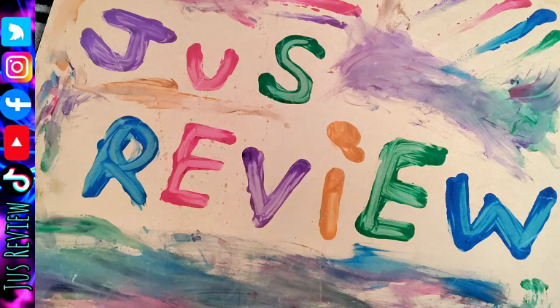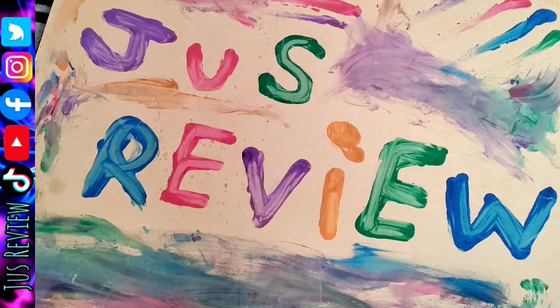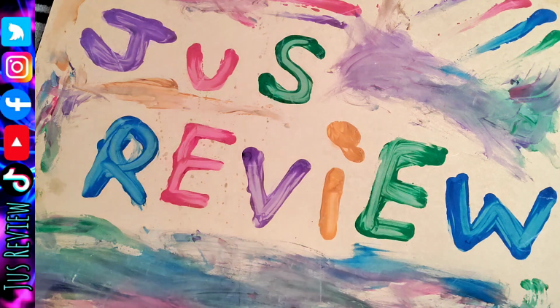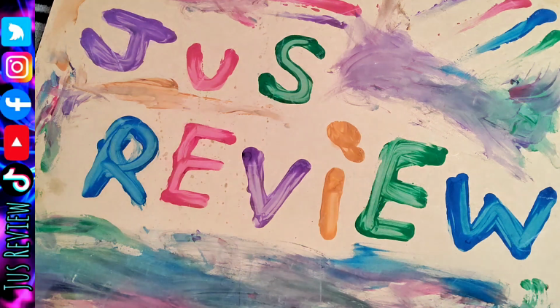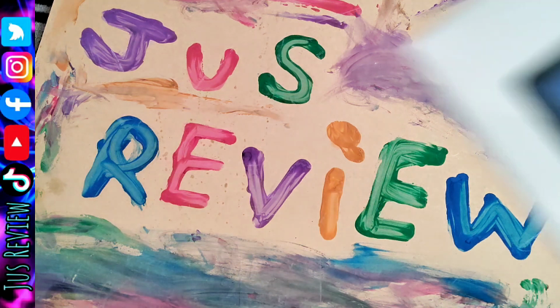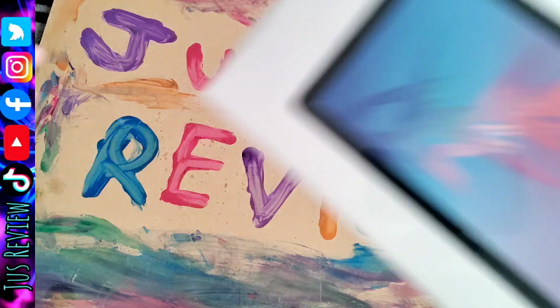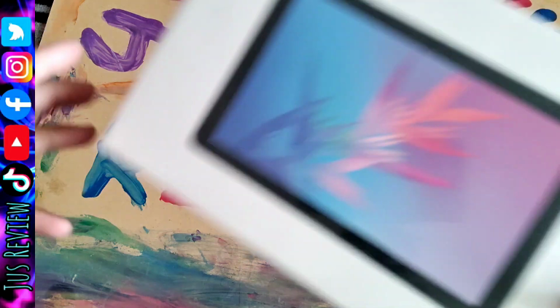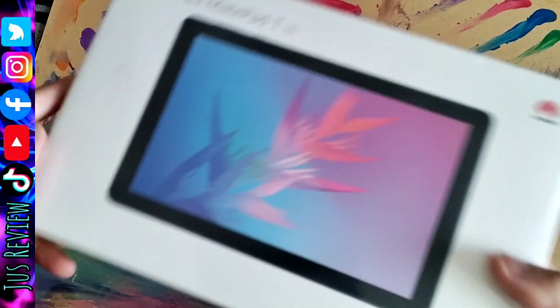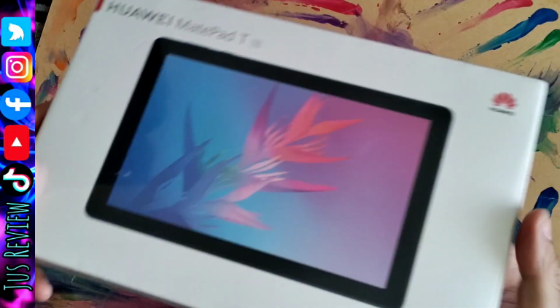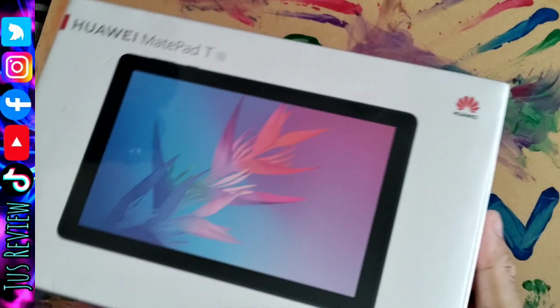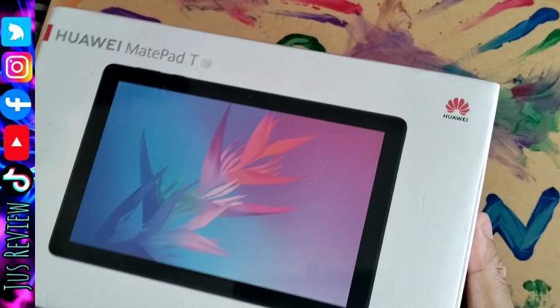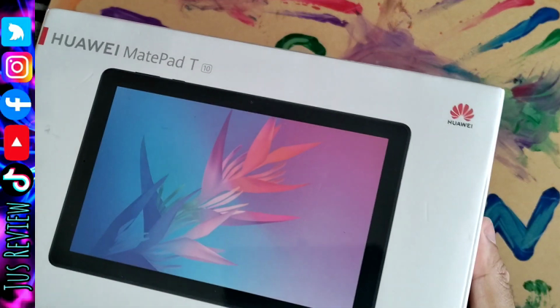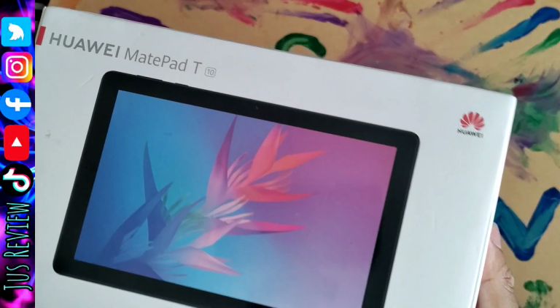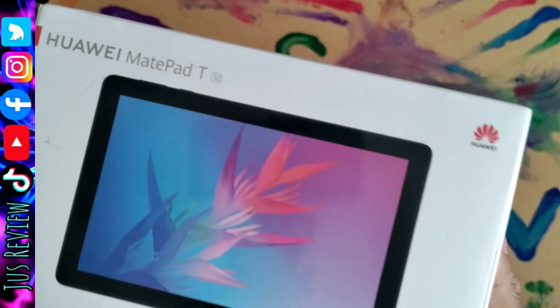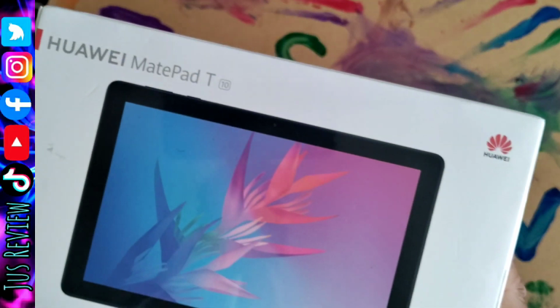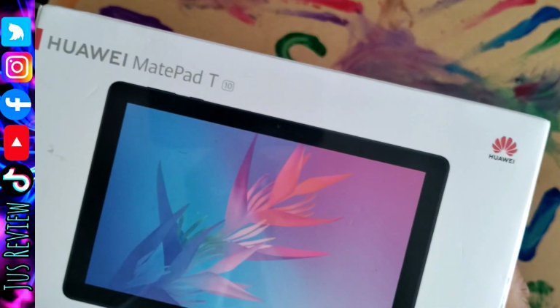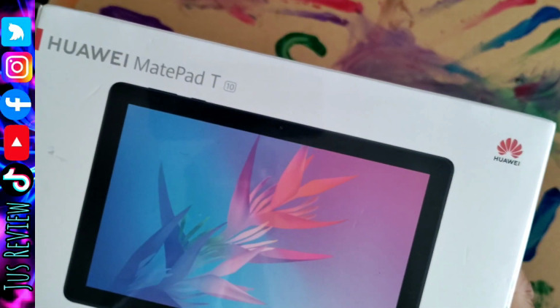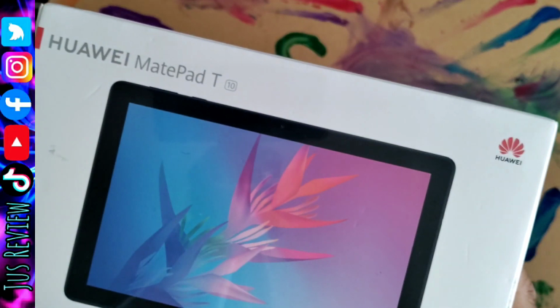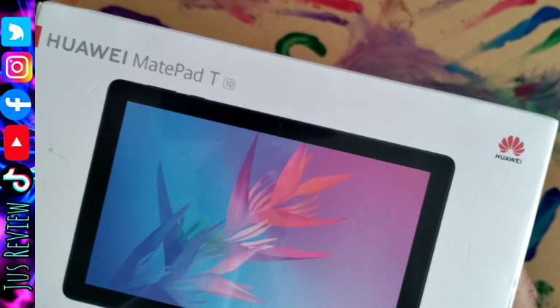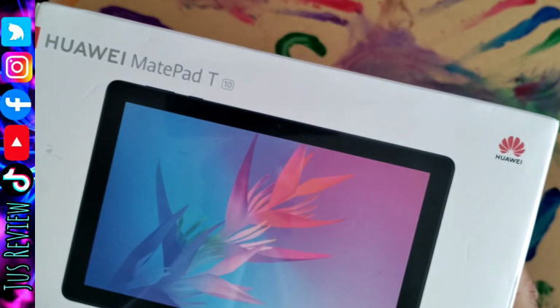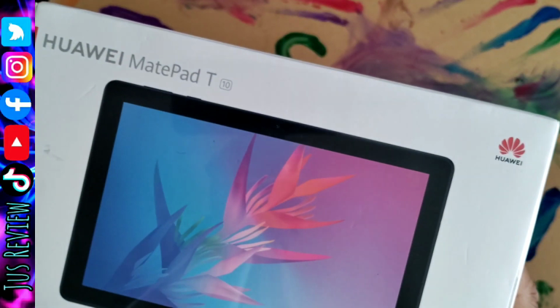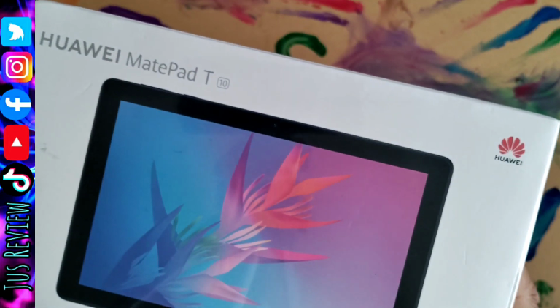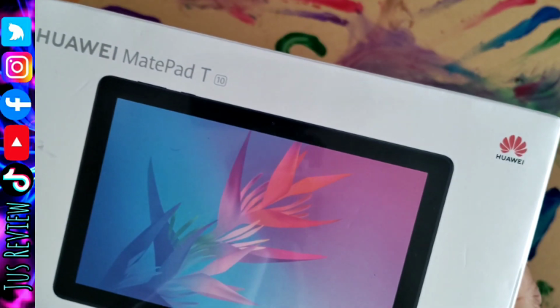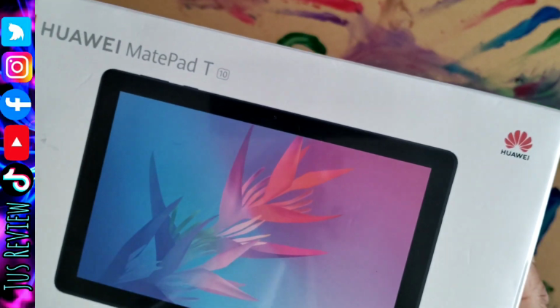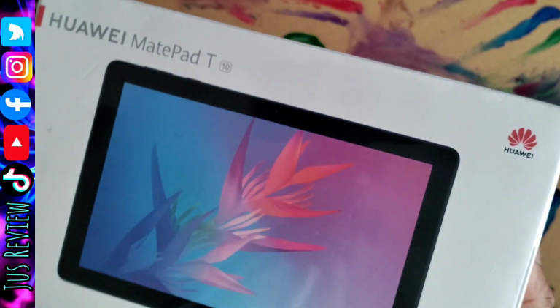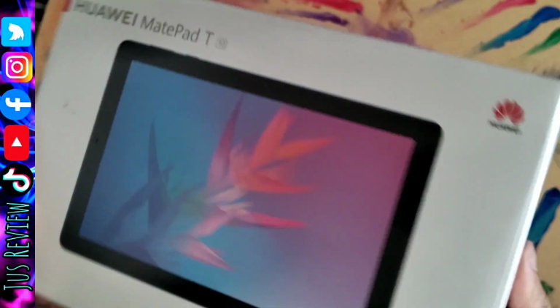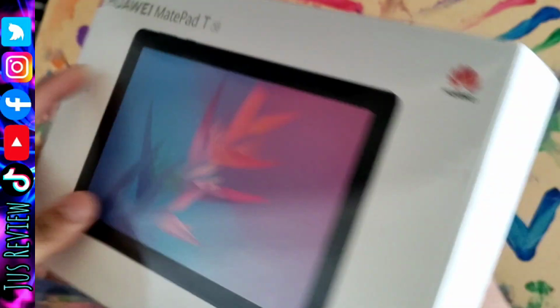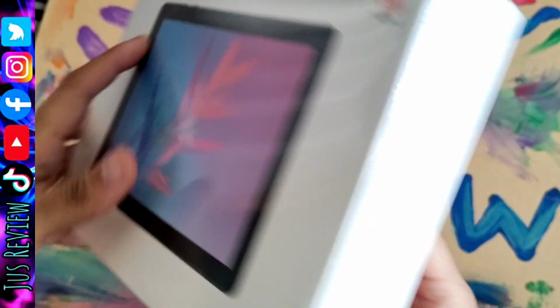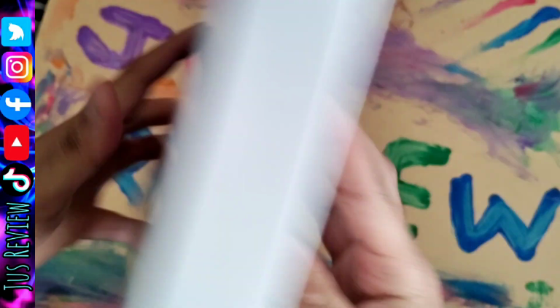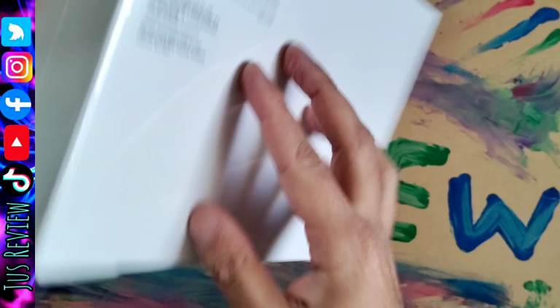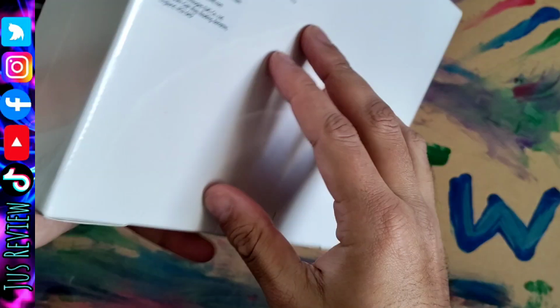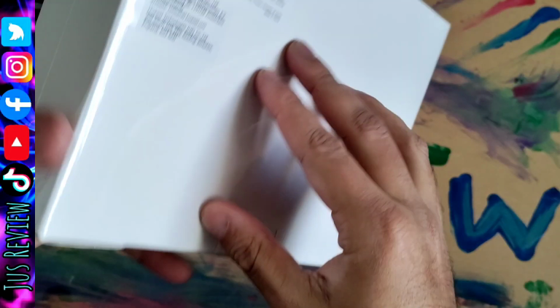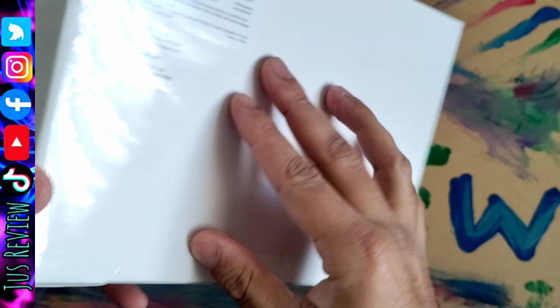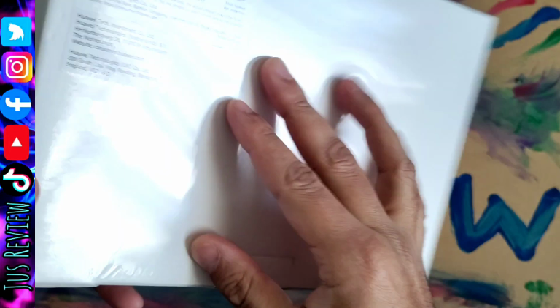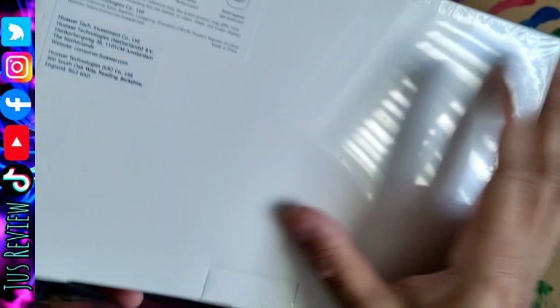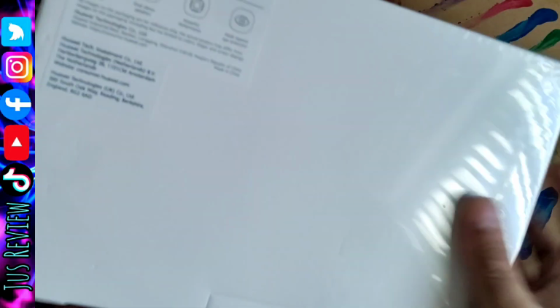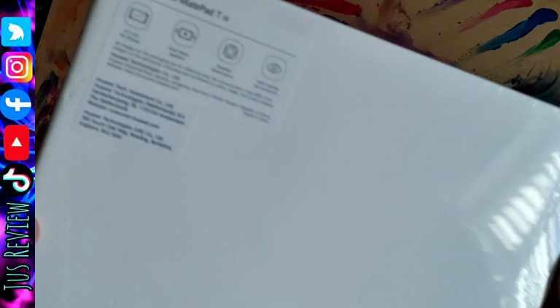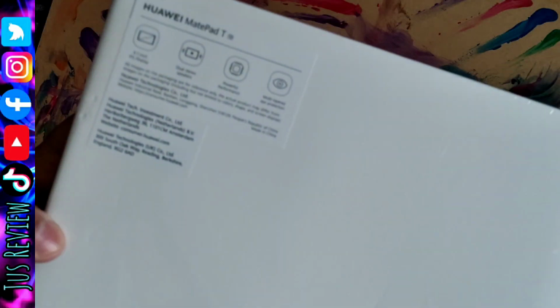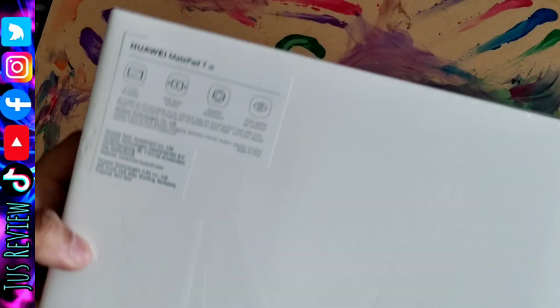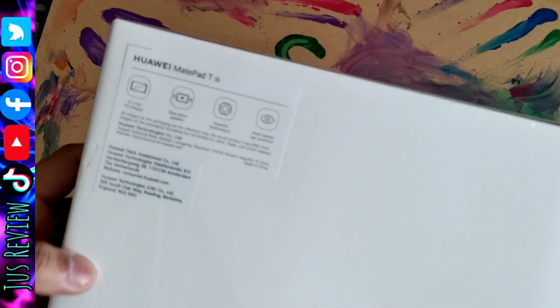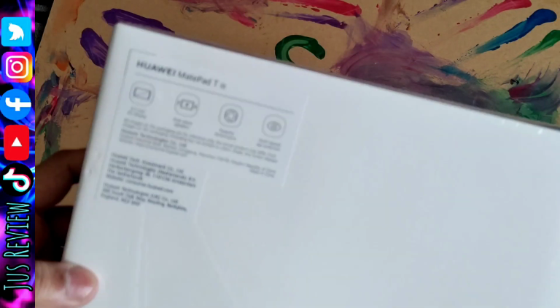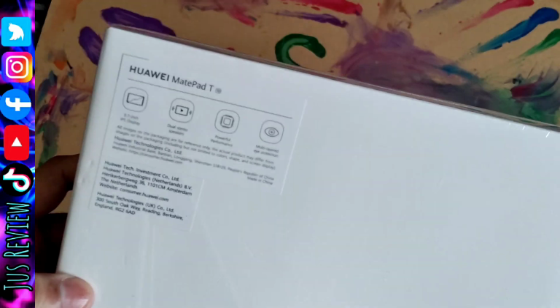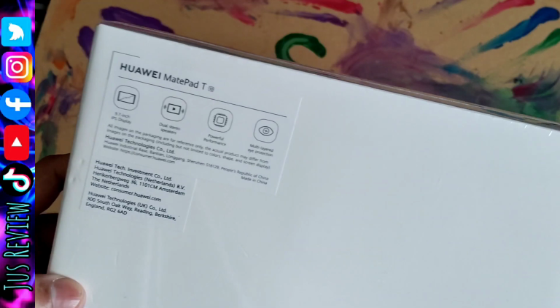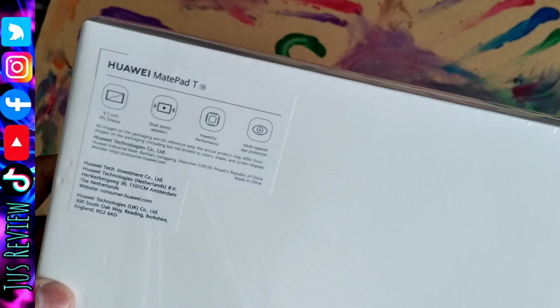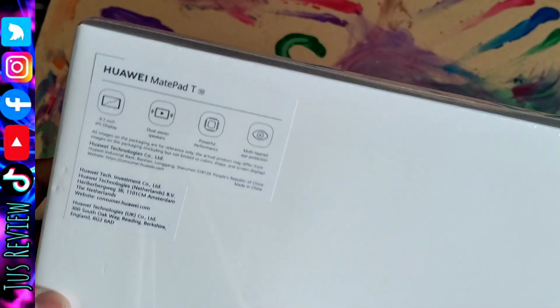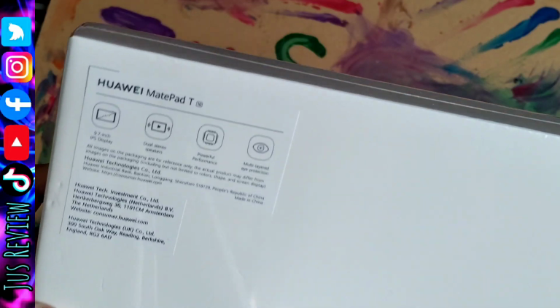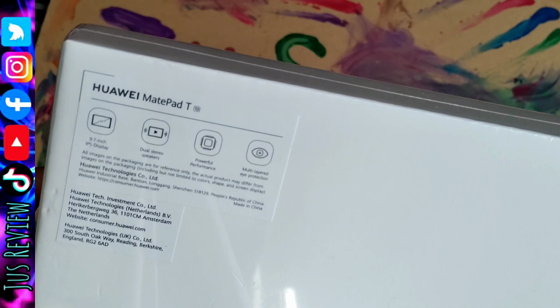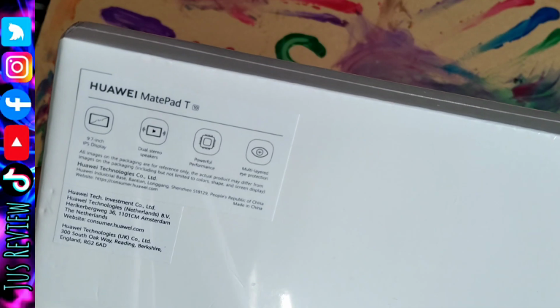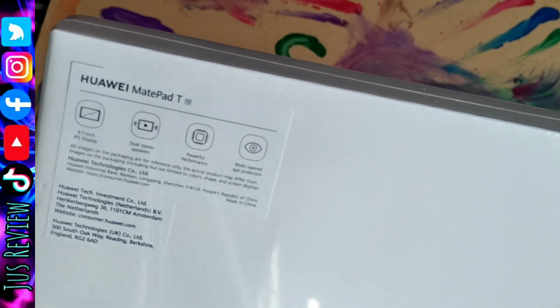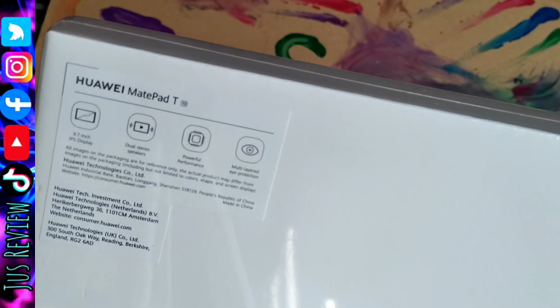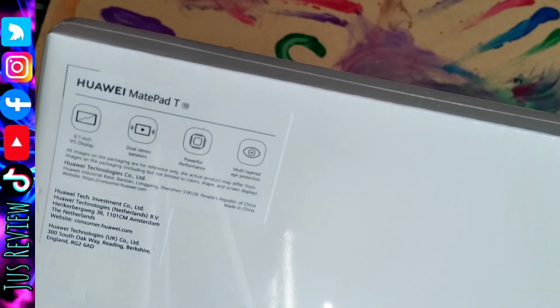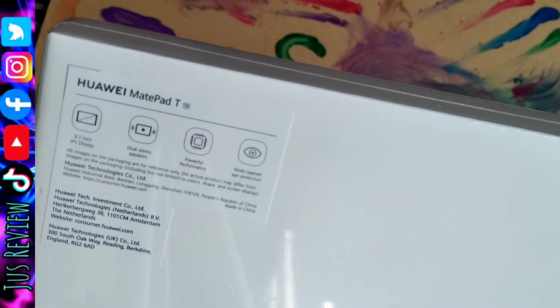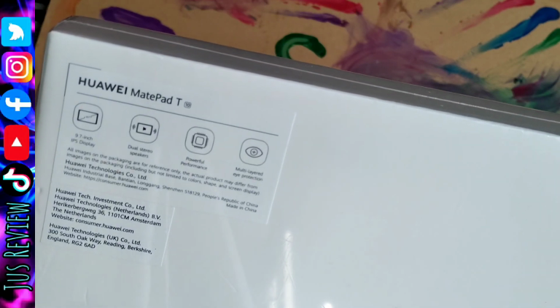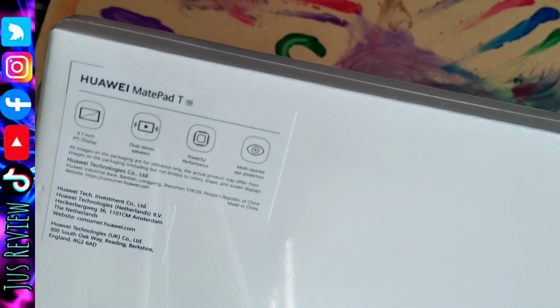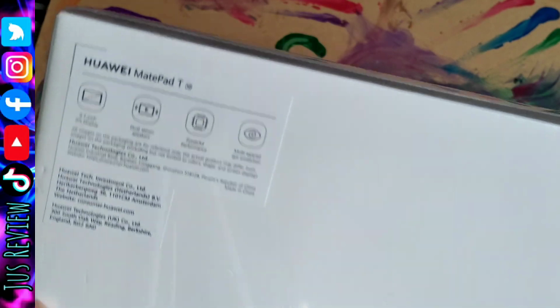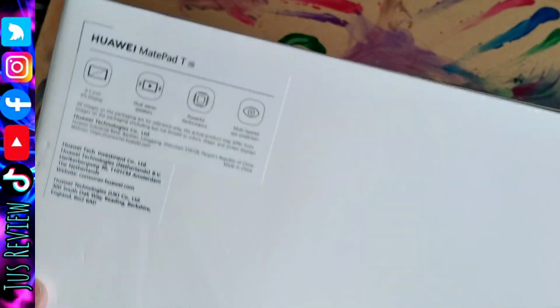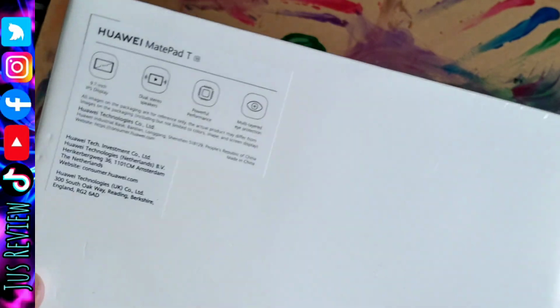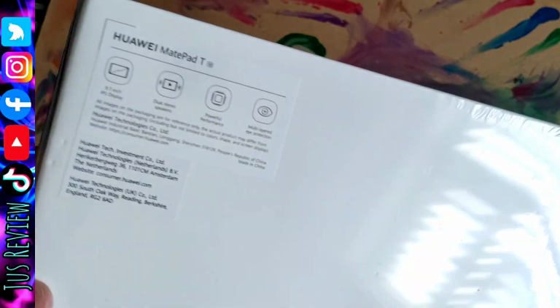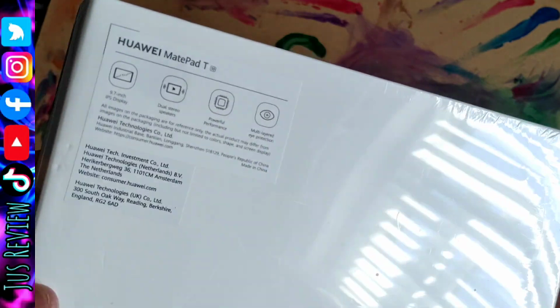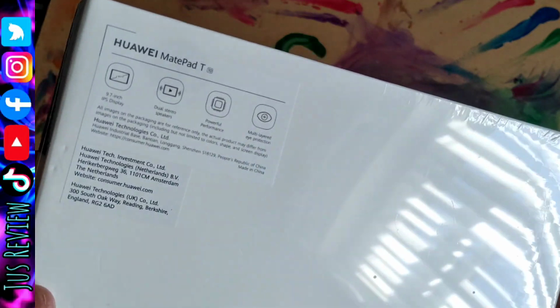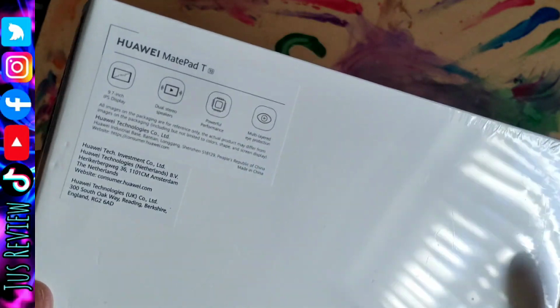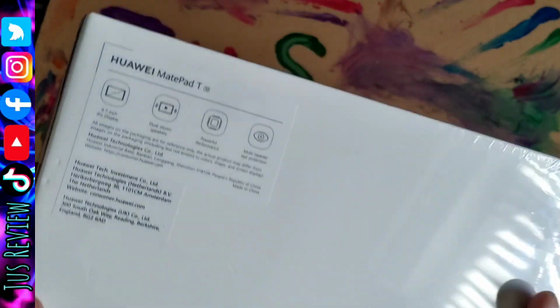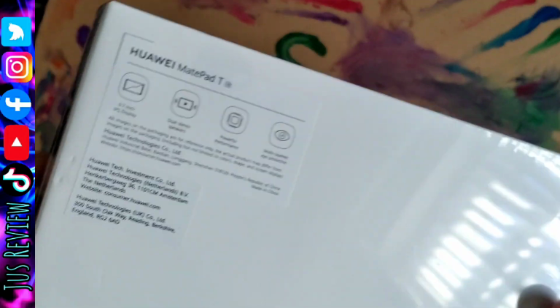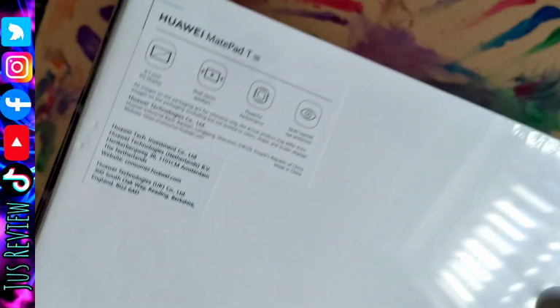In today's video we'll be unboxing the Huawei Tablet M10. It comes with the user manual, USB wire, and the charger plug.